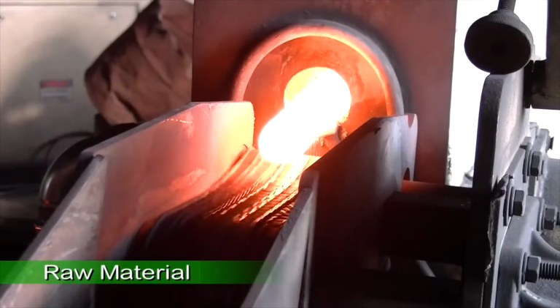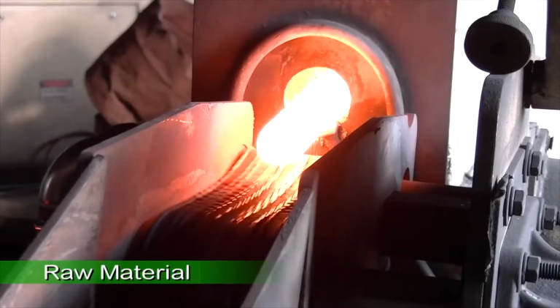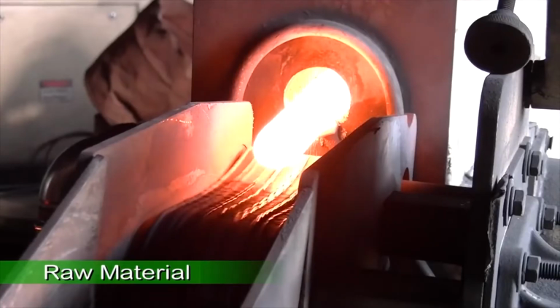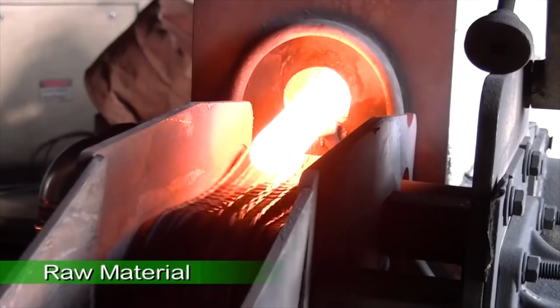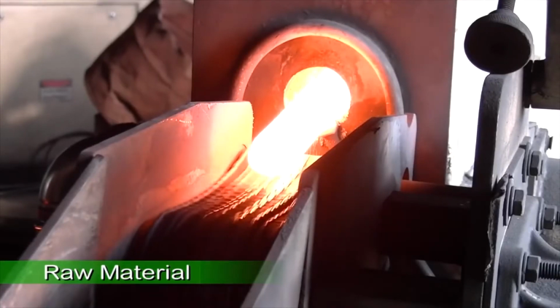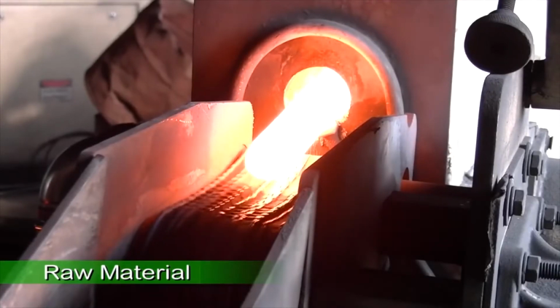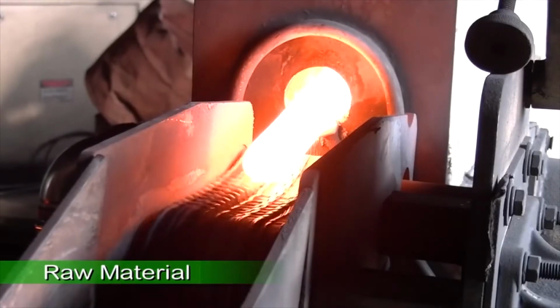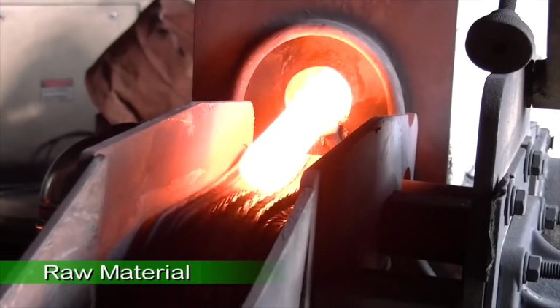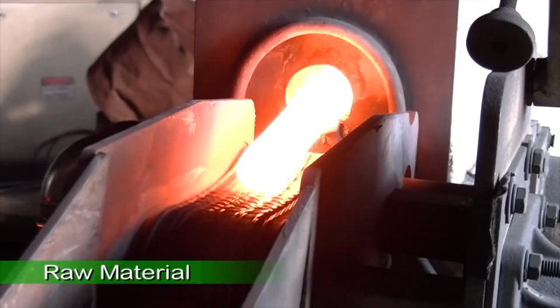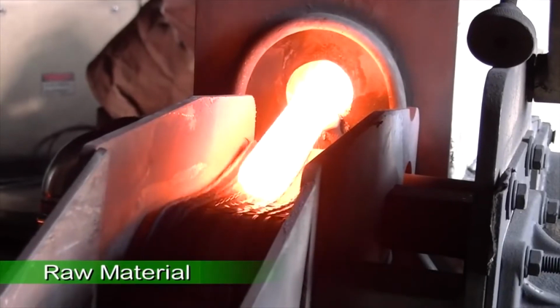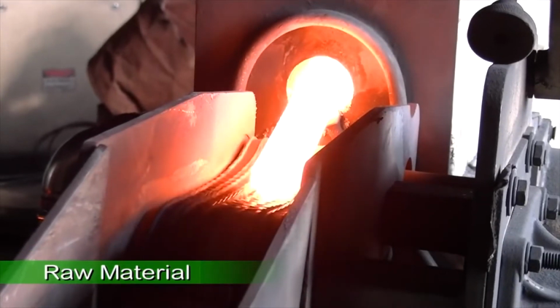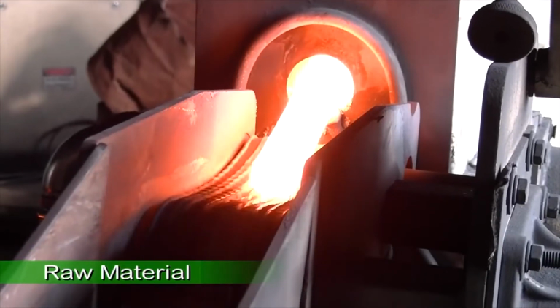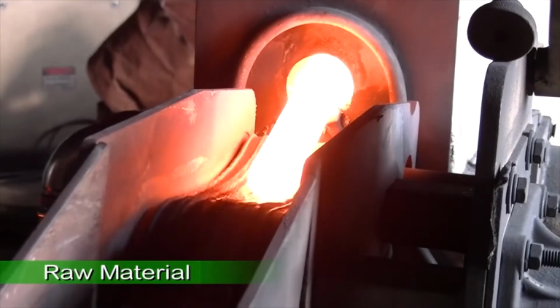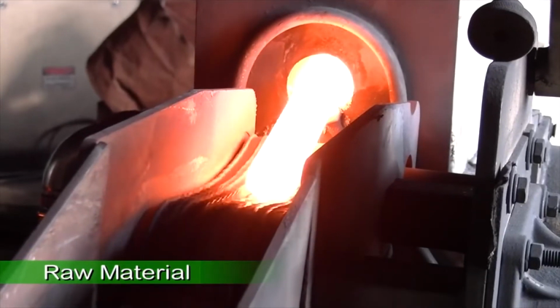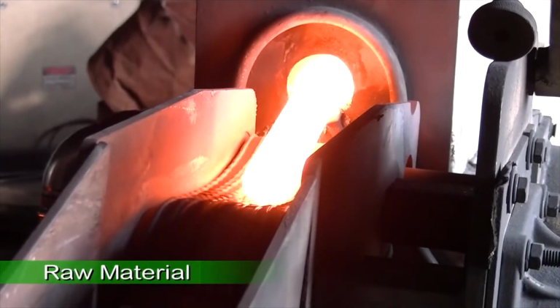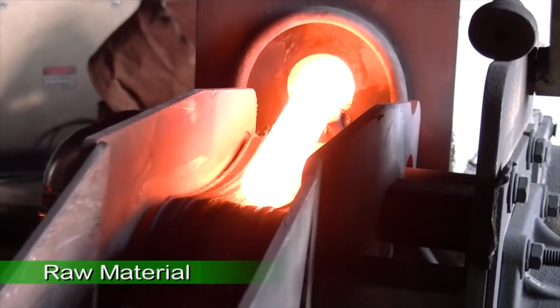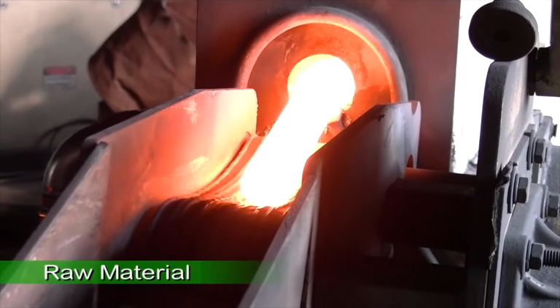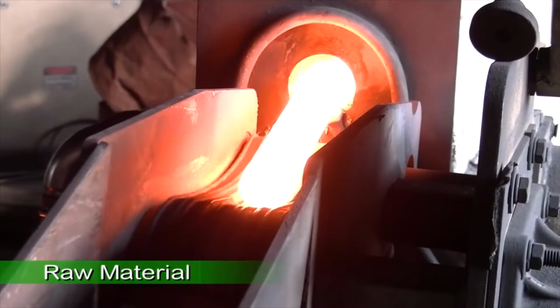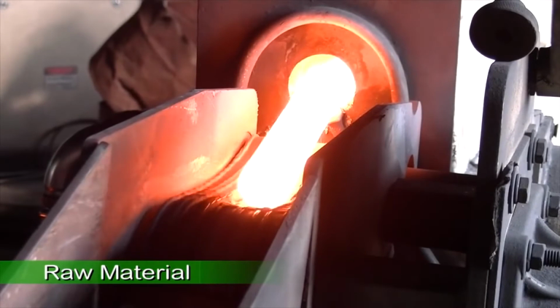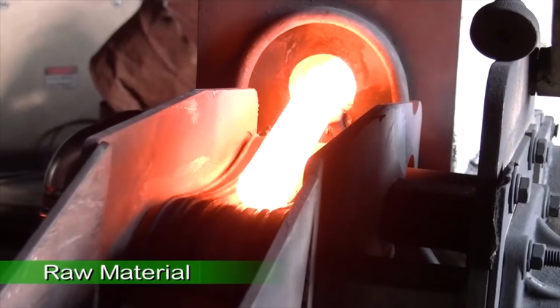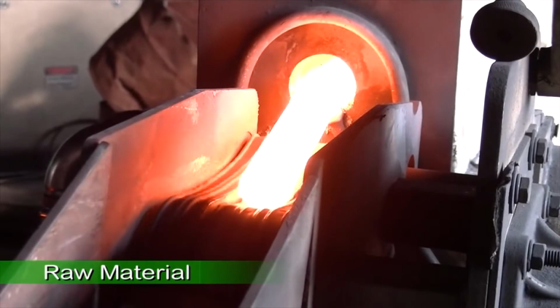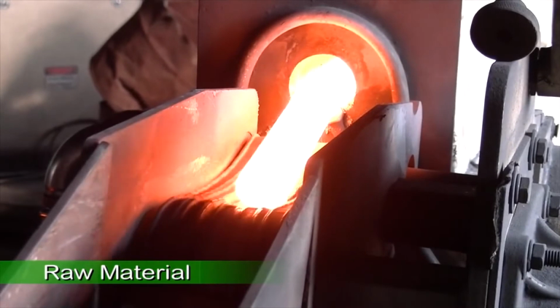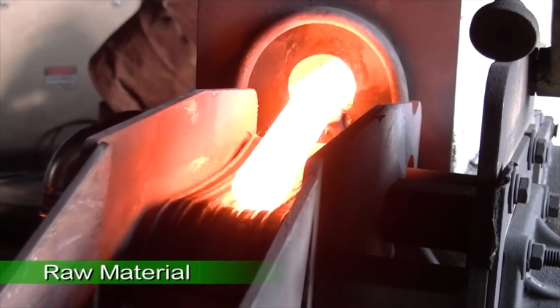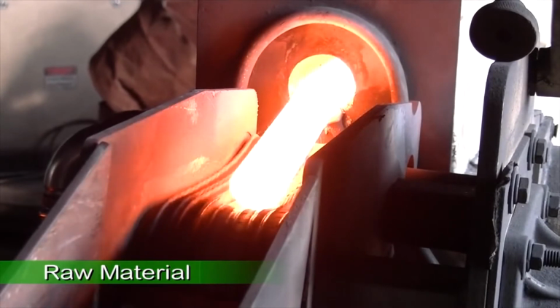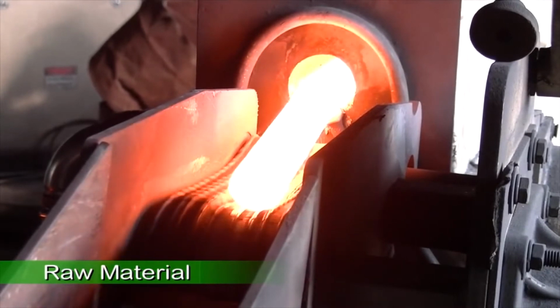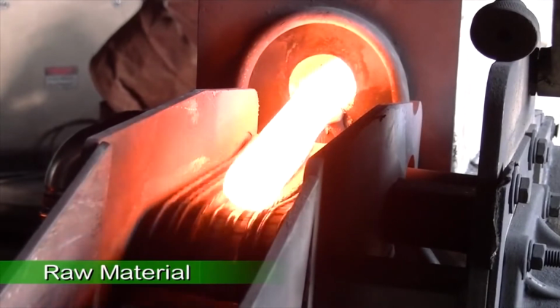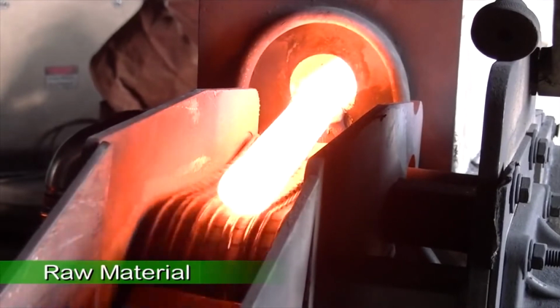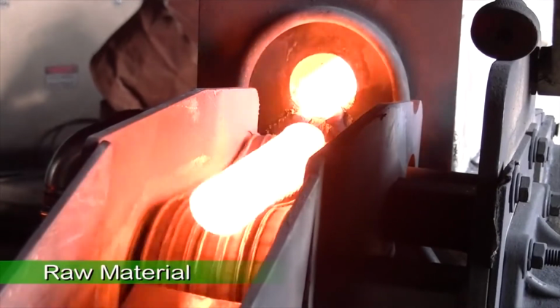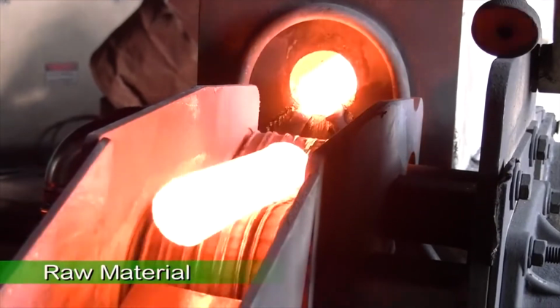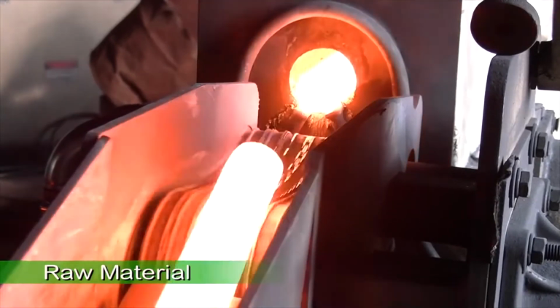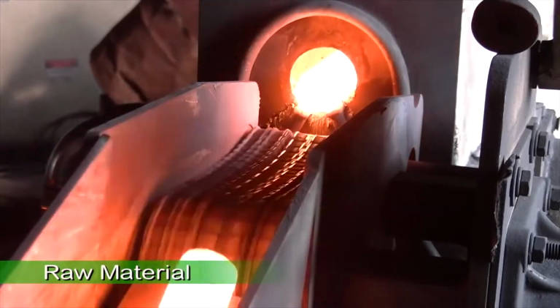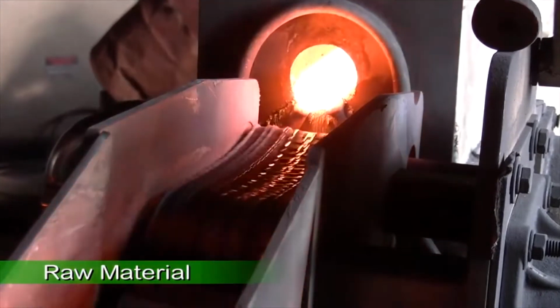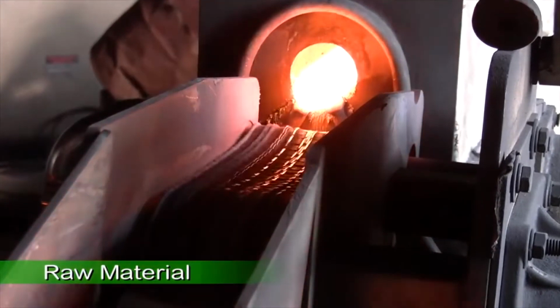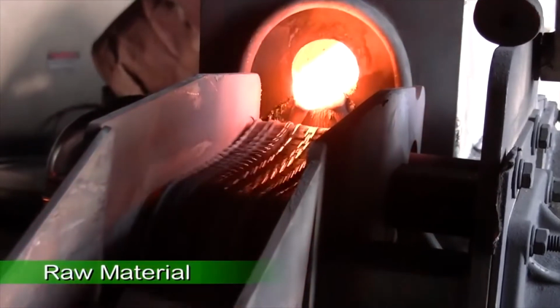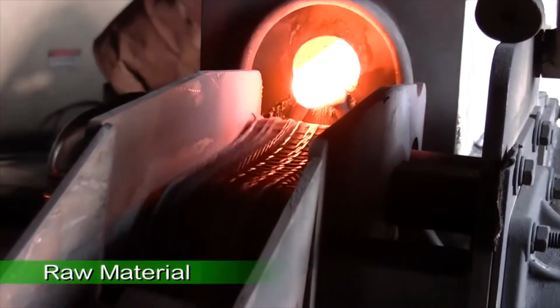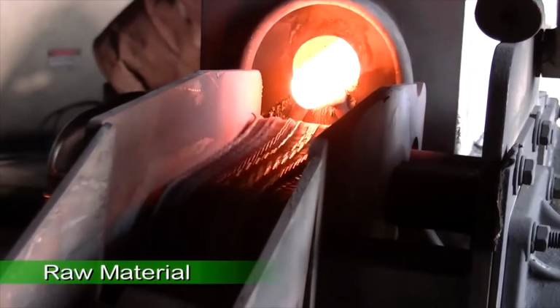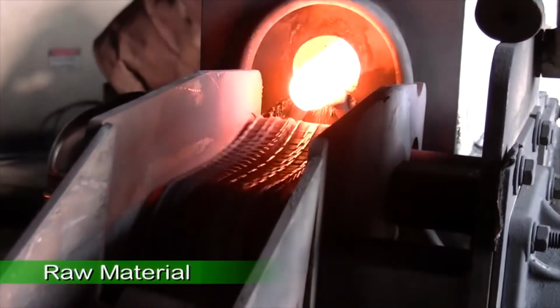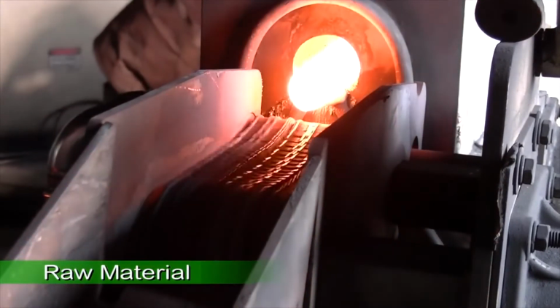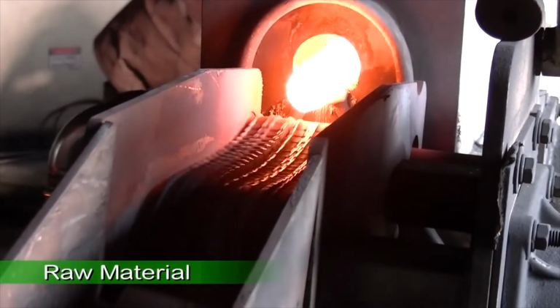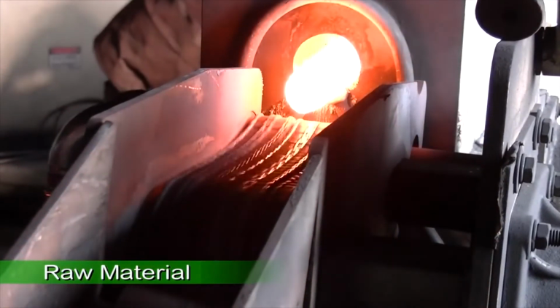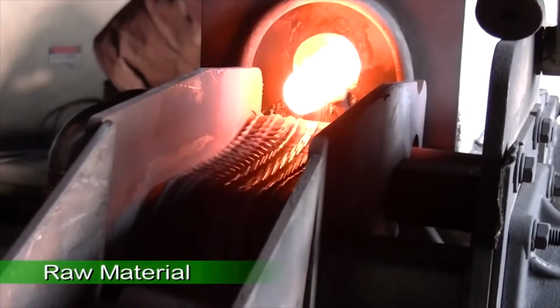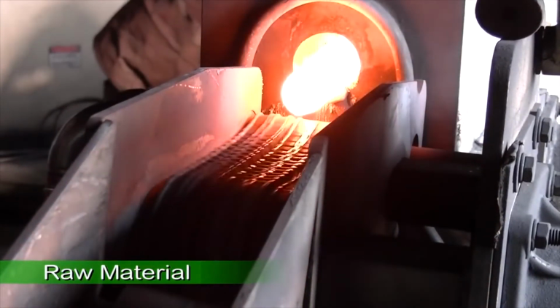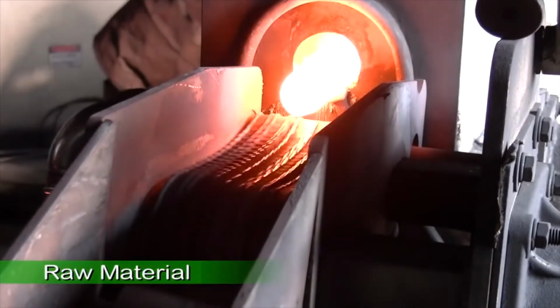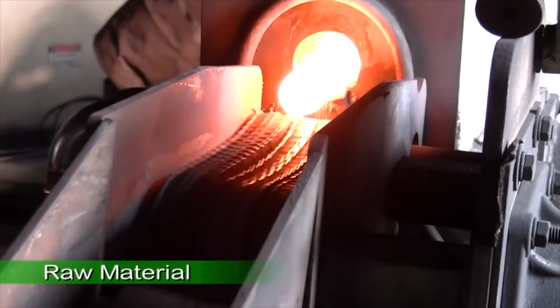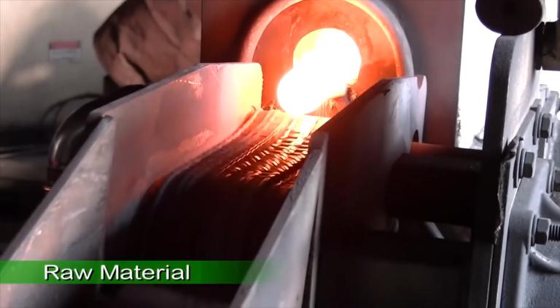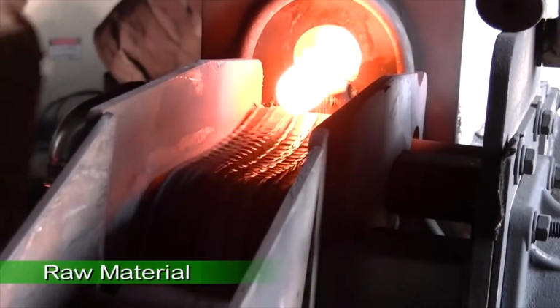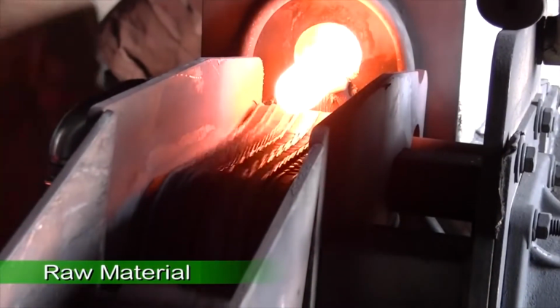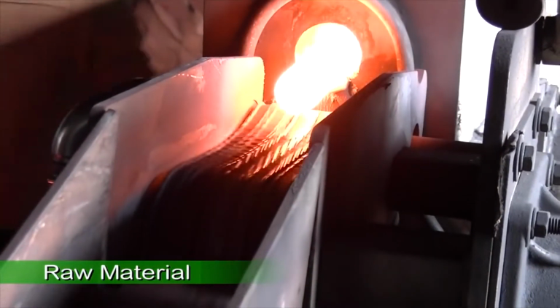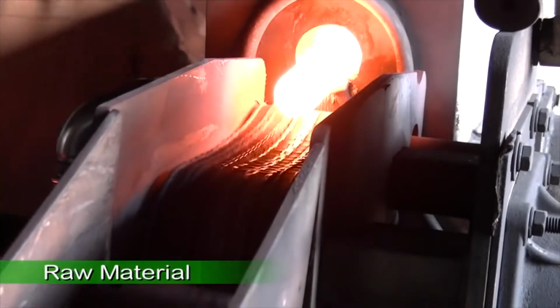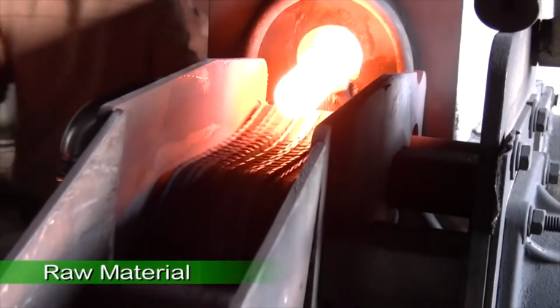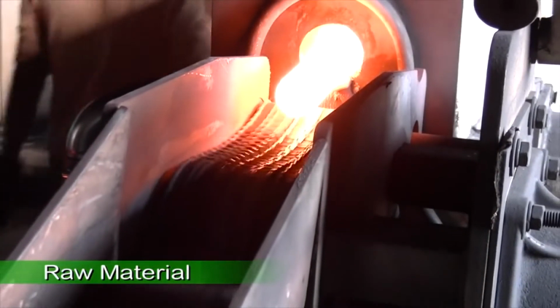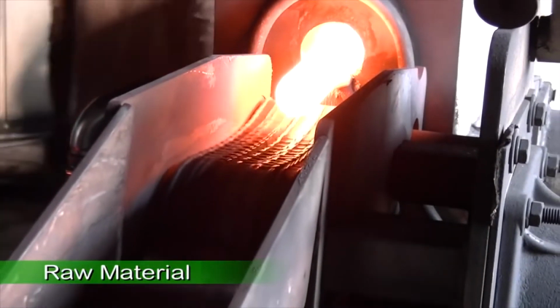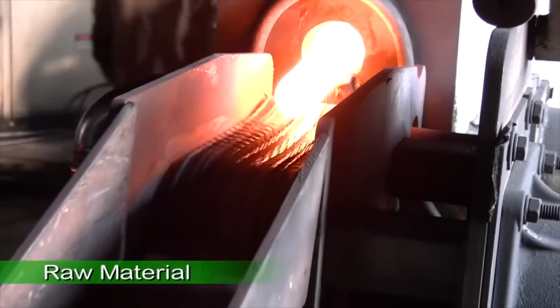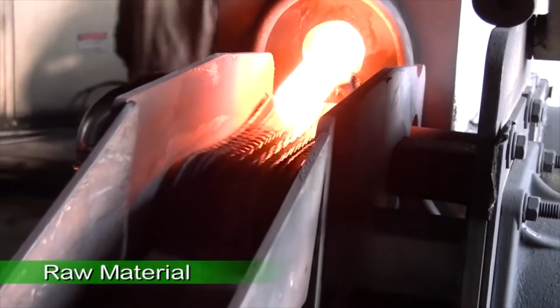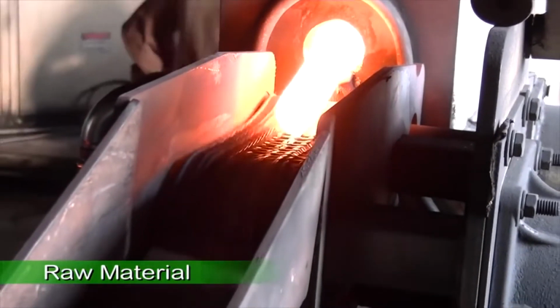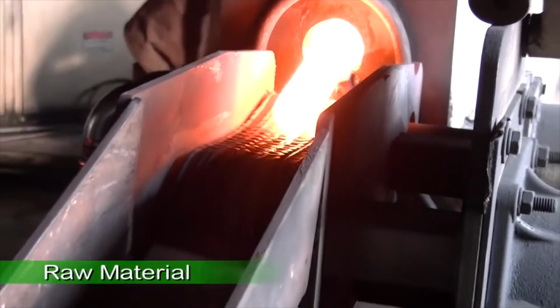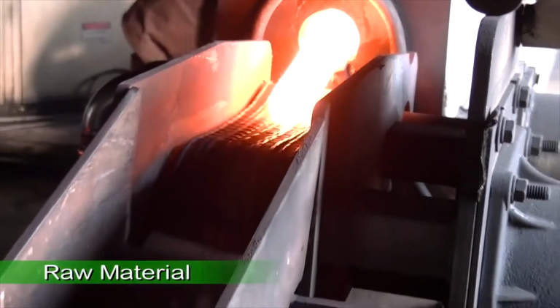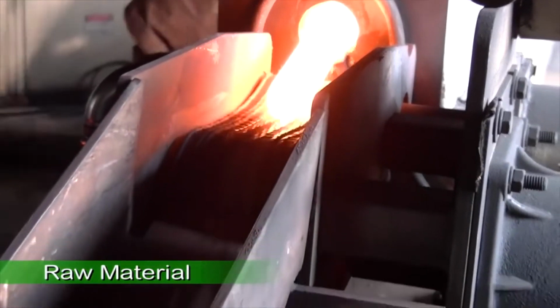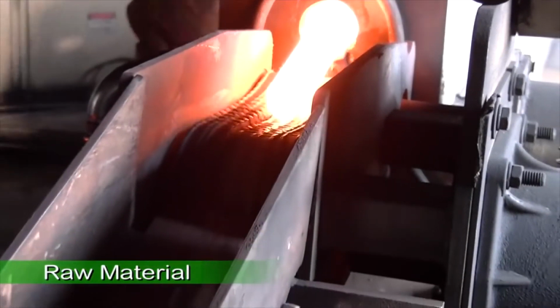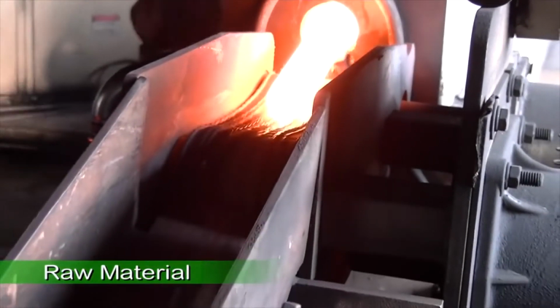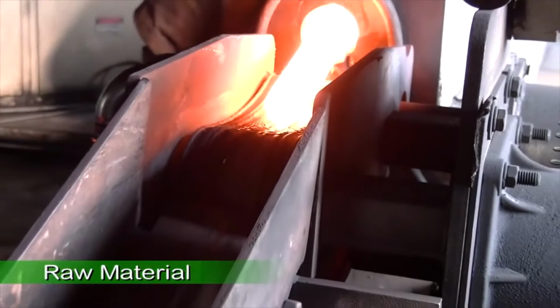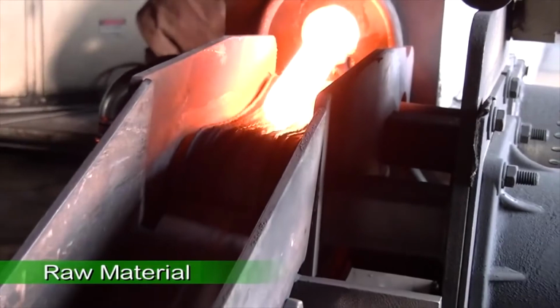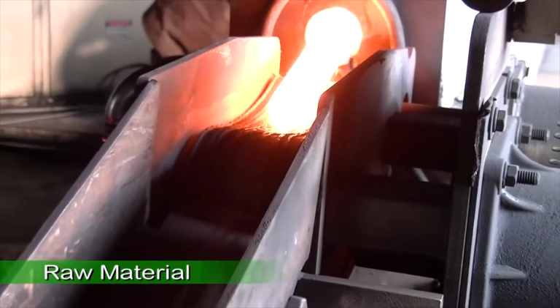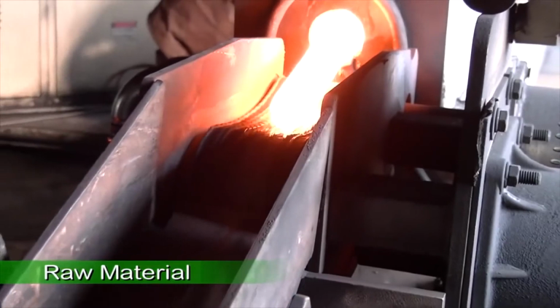First, the technician heats up the raw material to 1000 degrees Celsius. The heated steel is then placed on a rolling machine to elongate the steel.